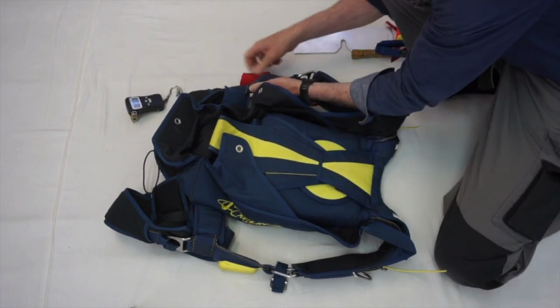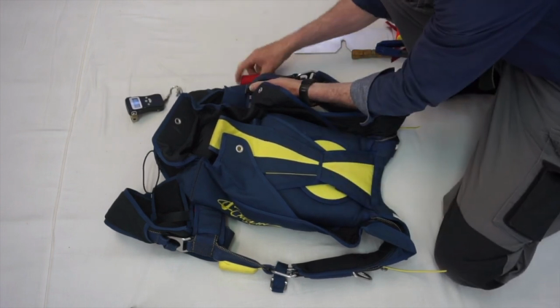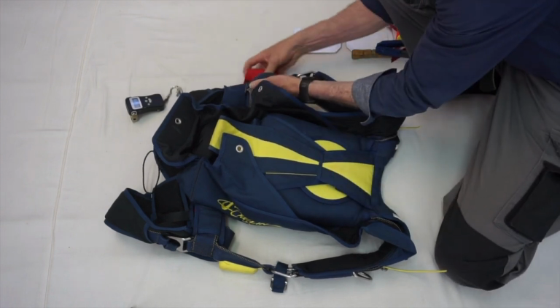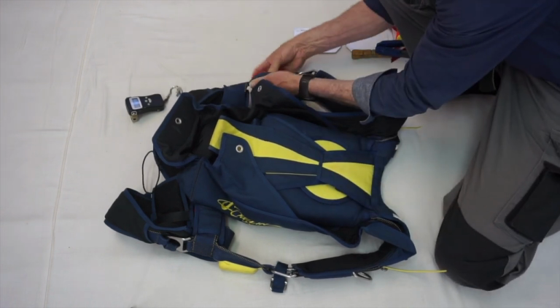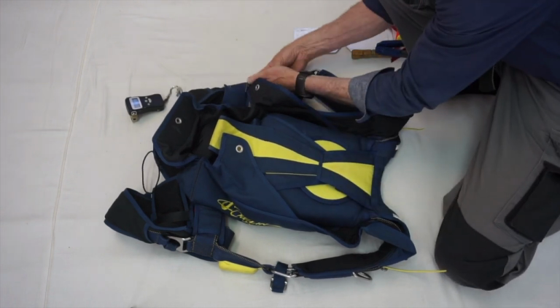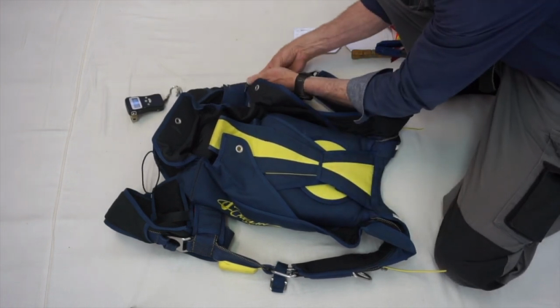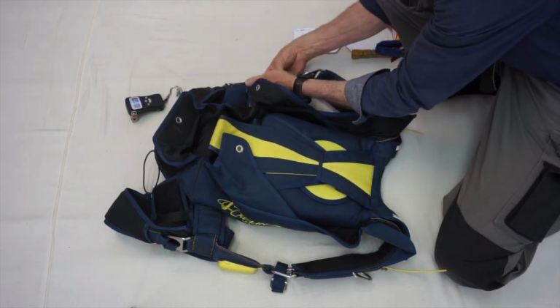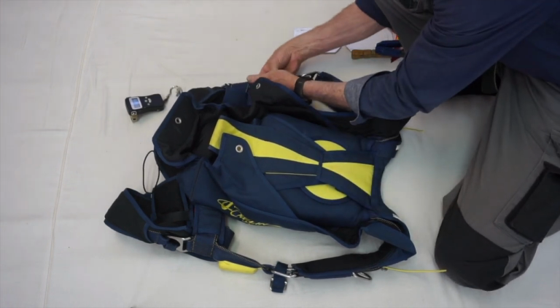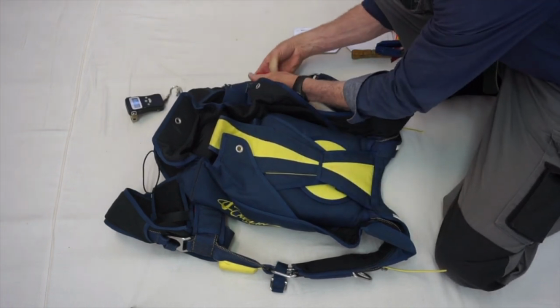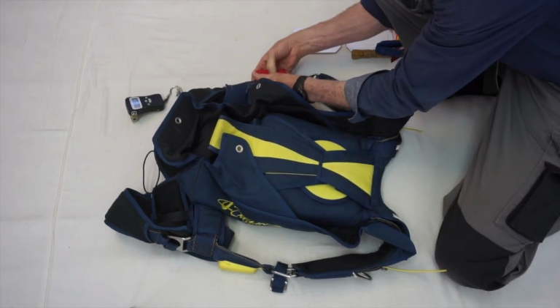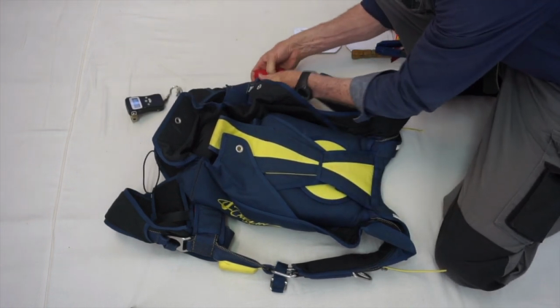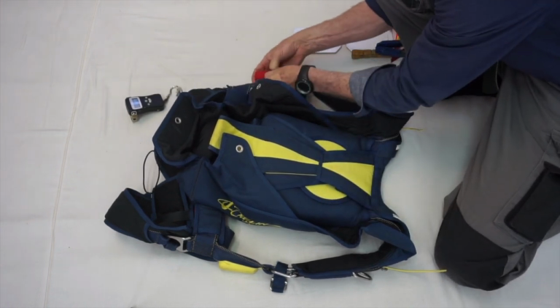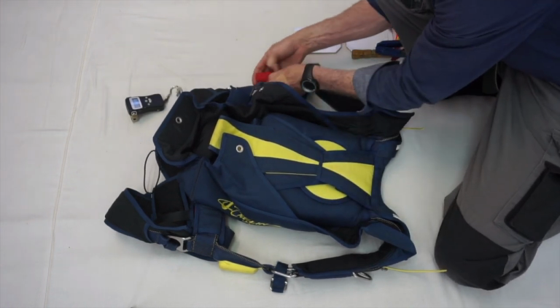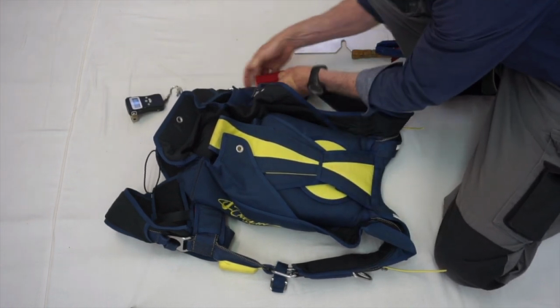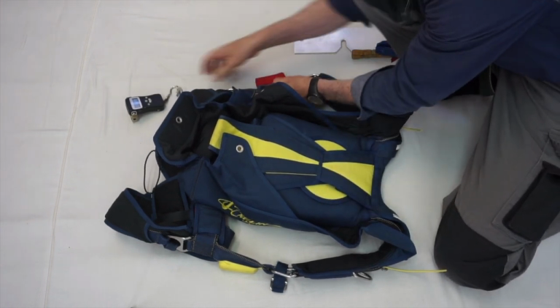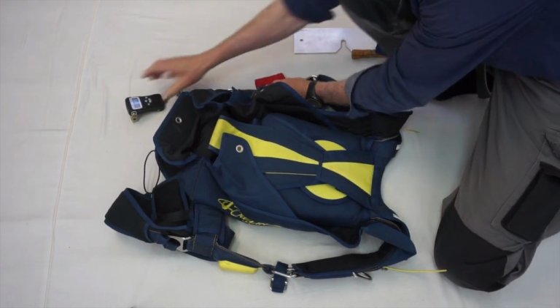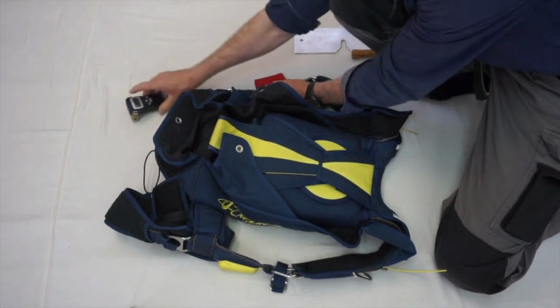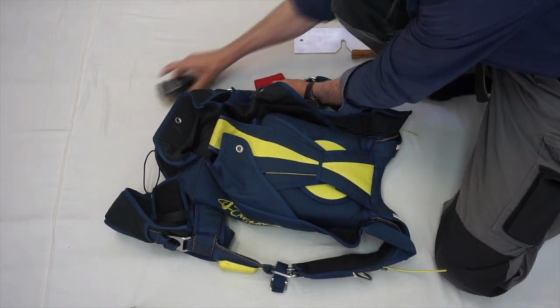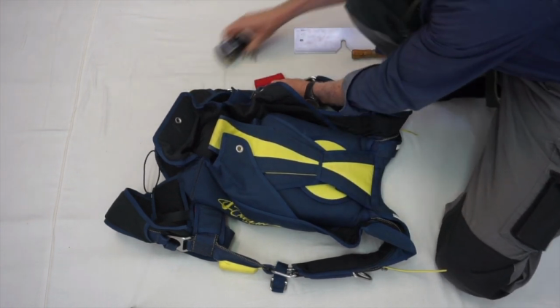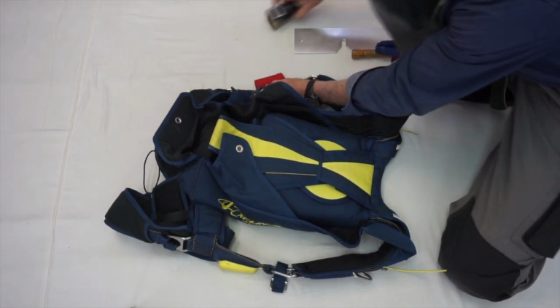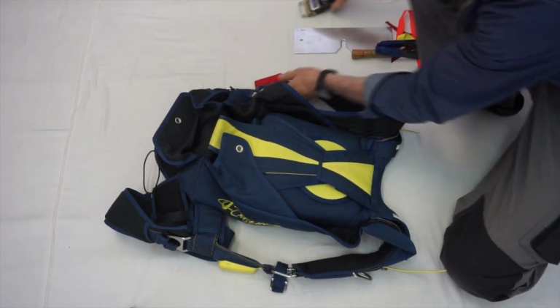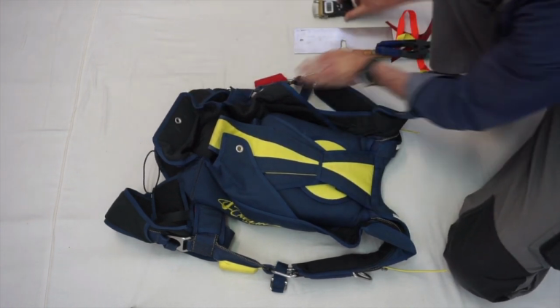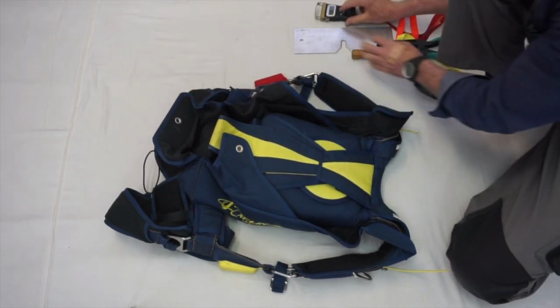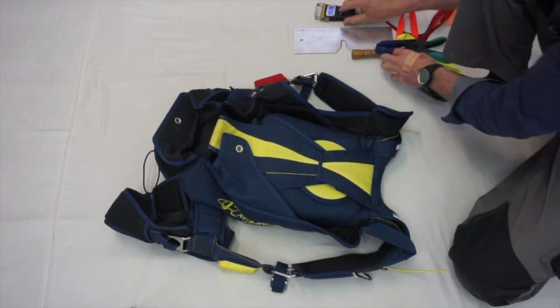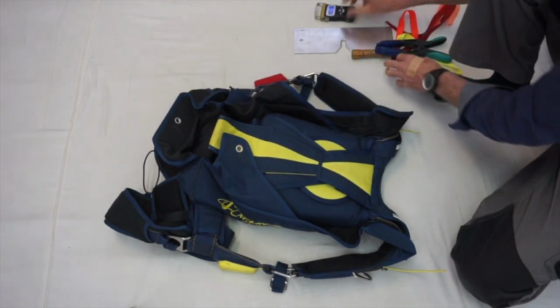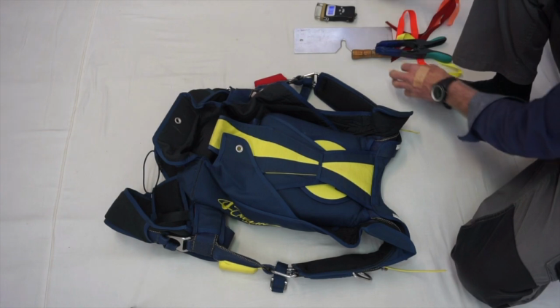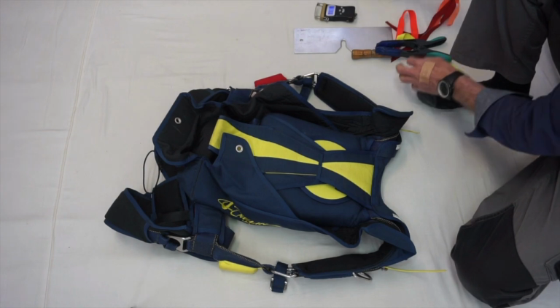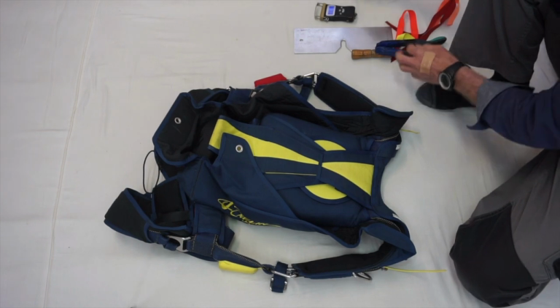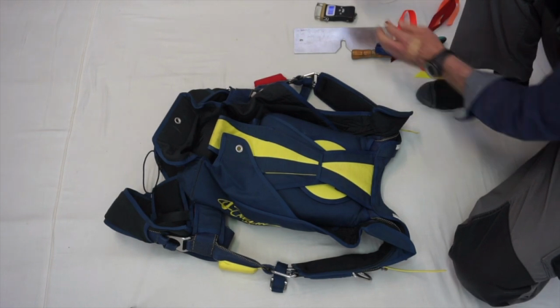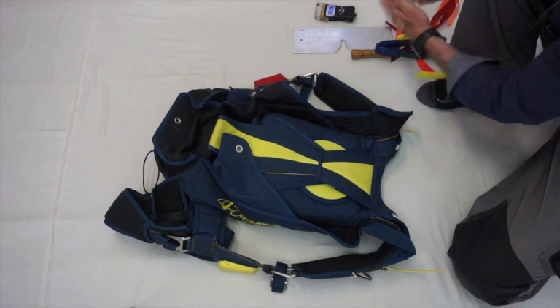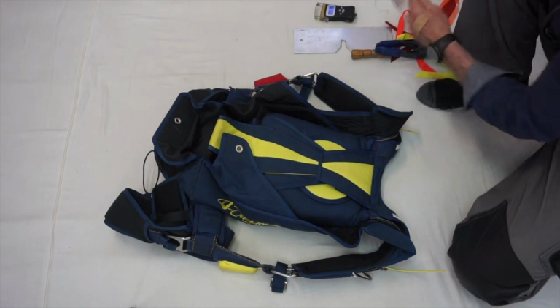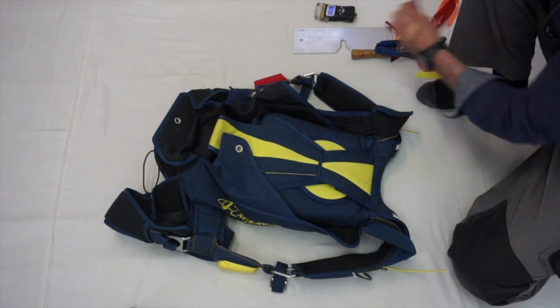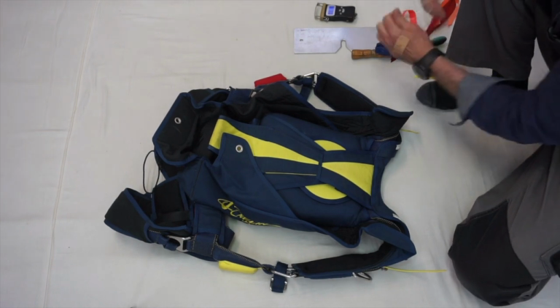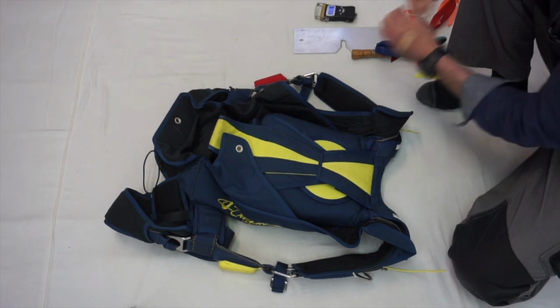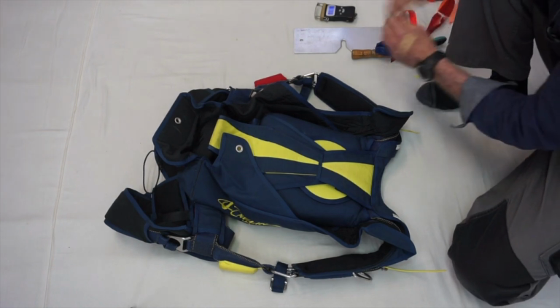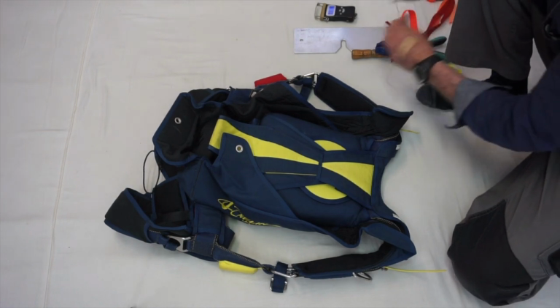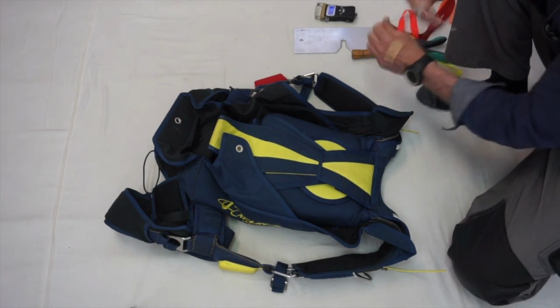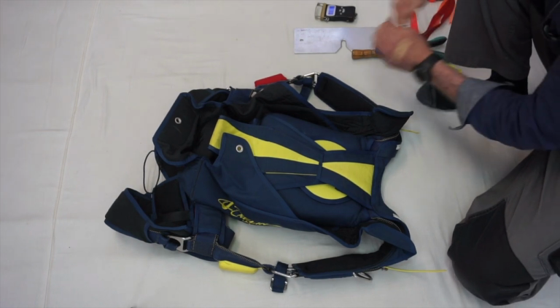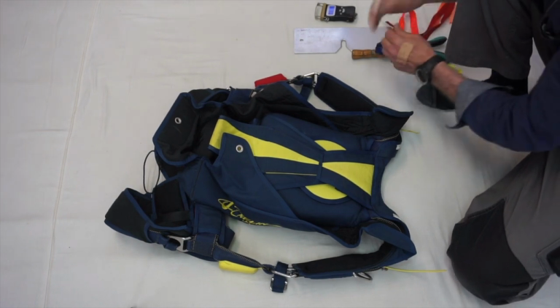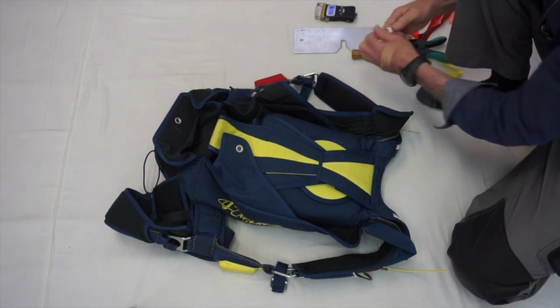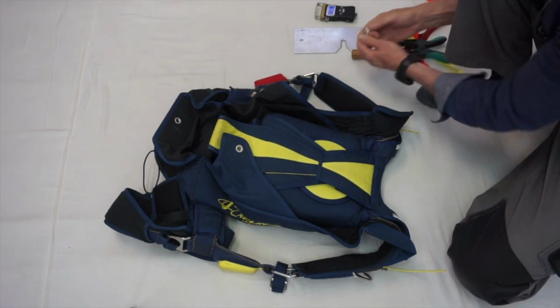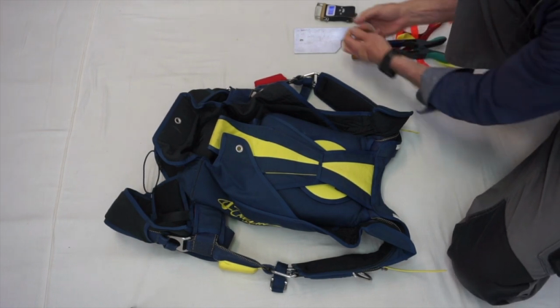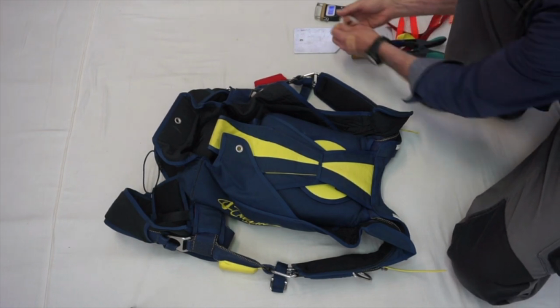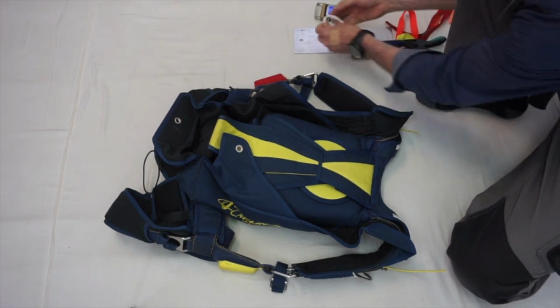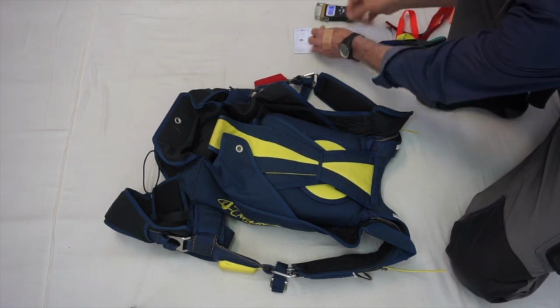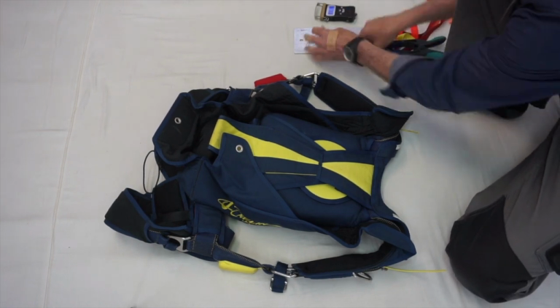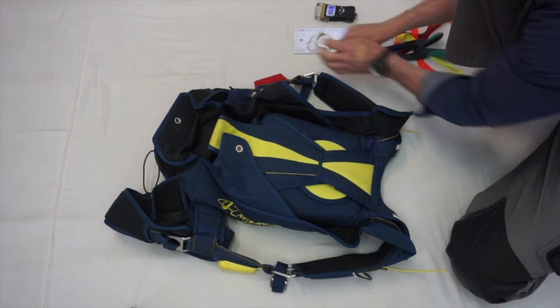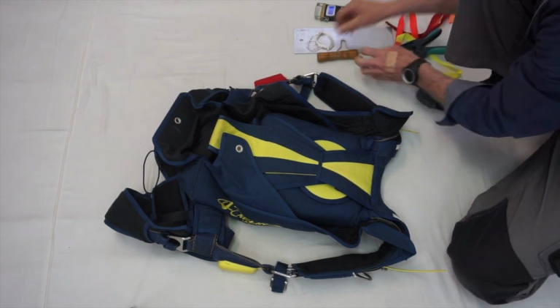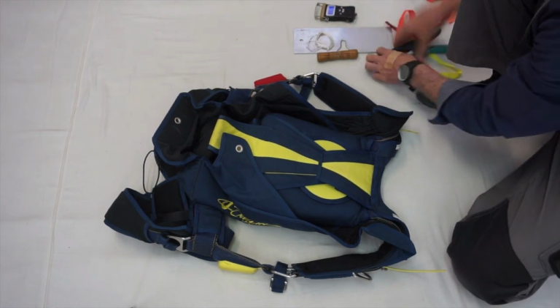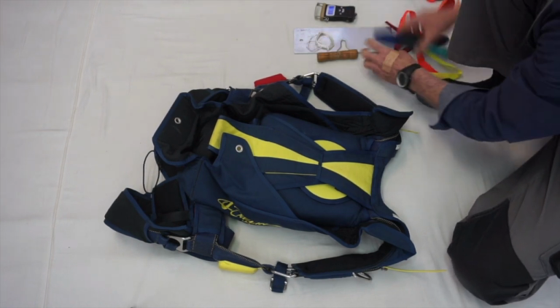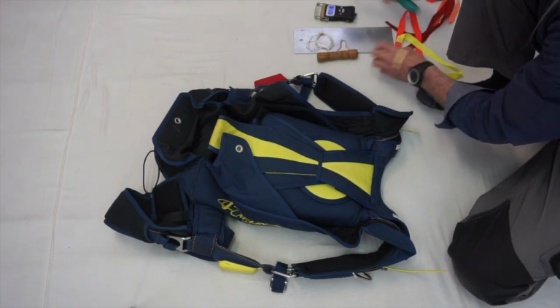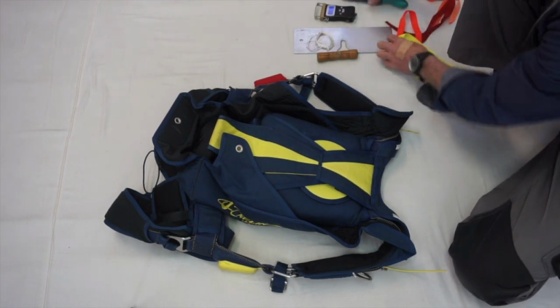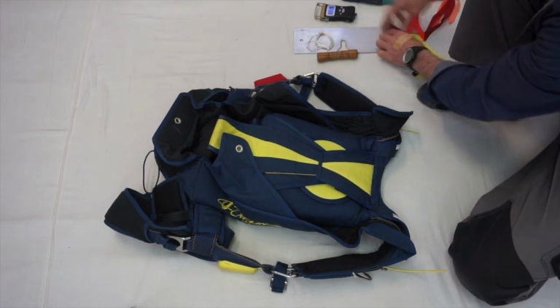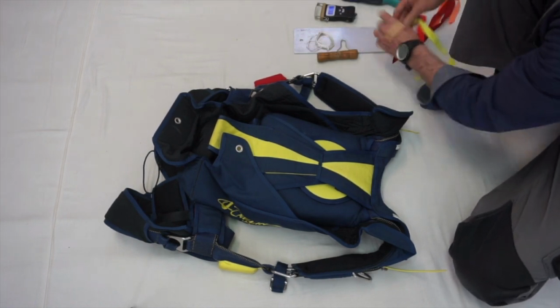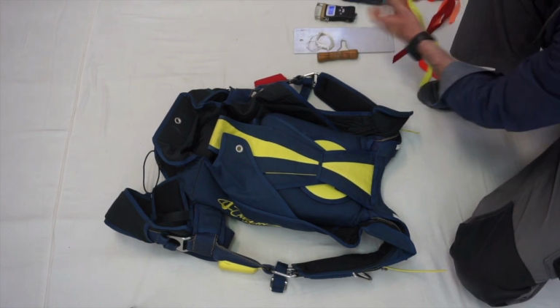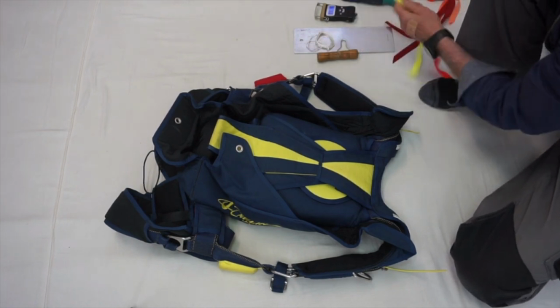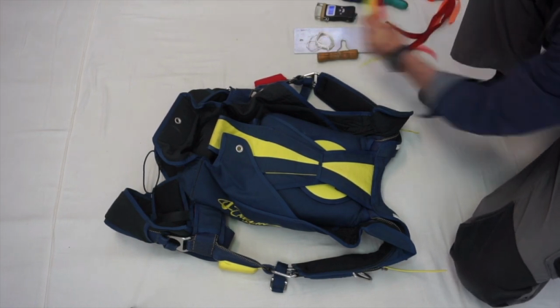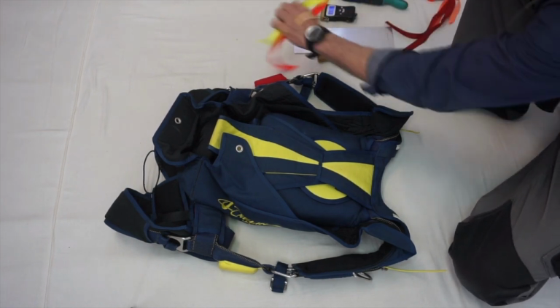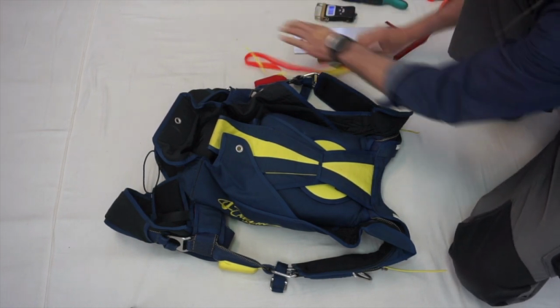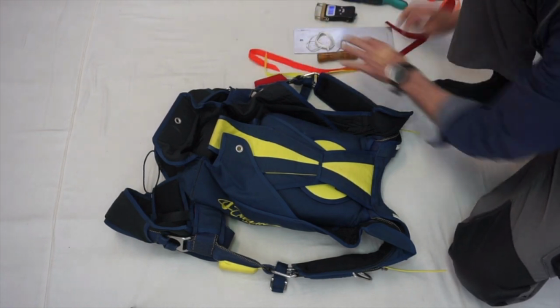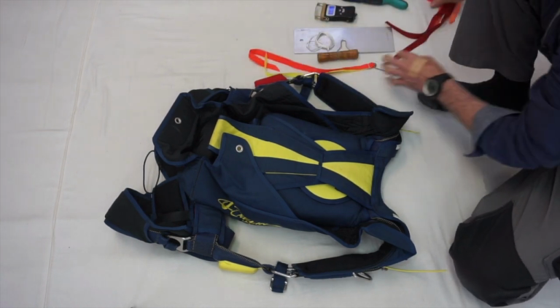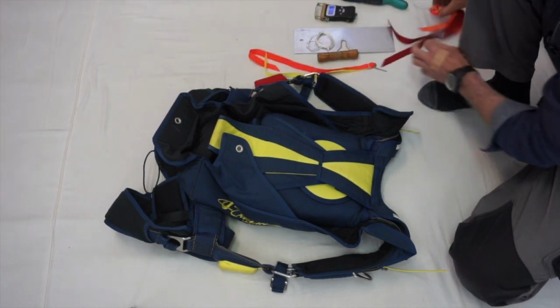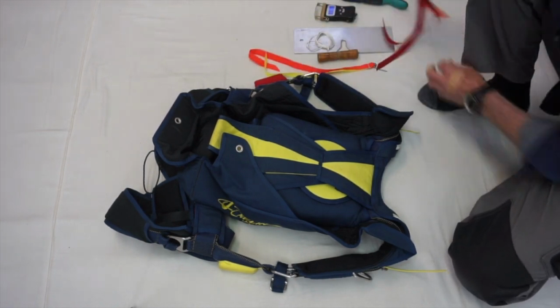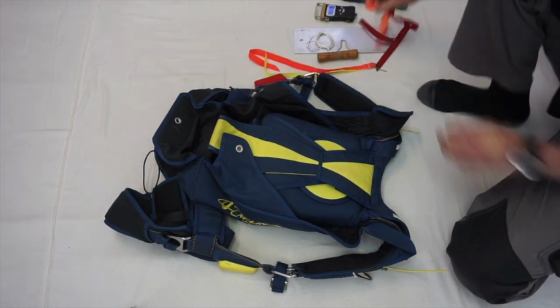Safety is not a priority — it's a prerequisite.